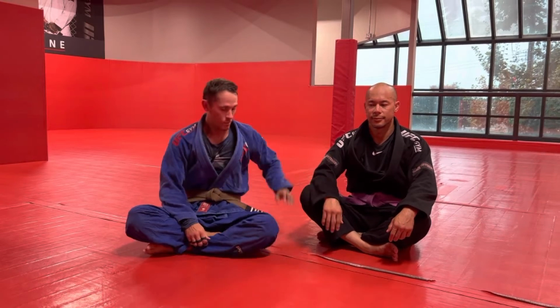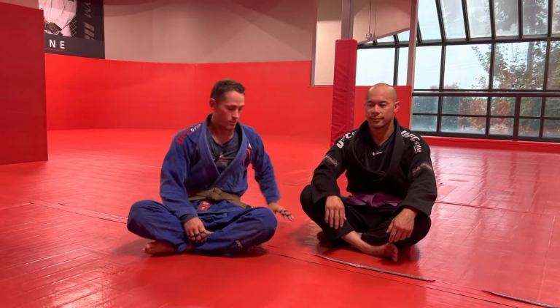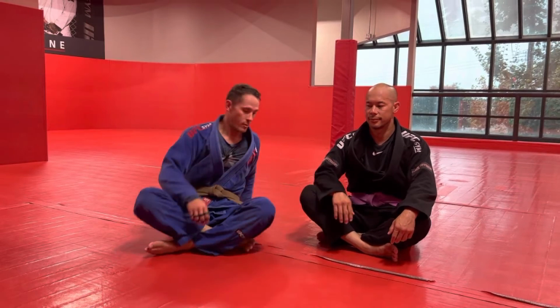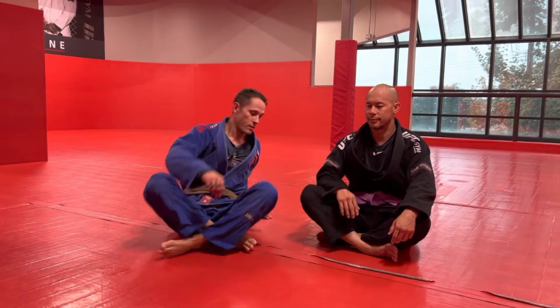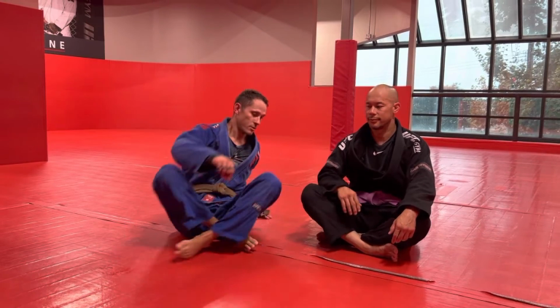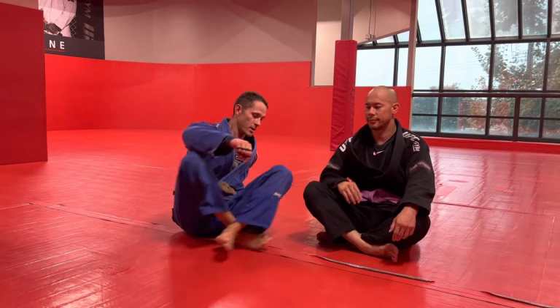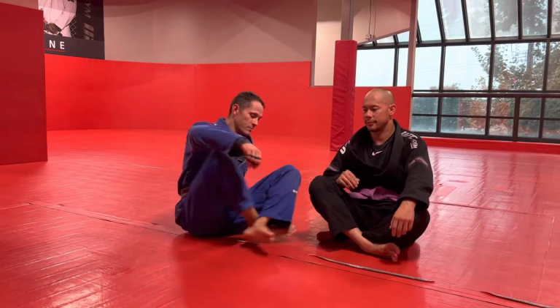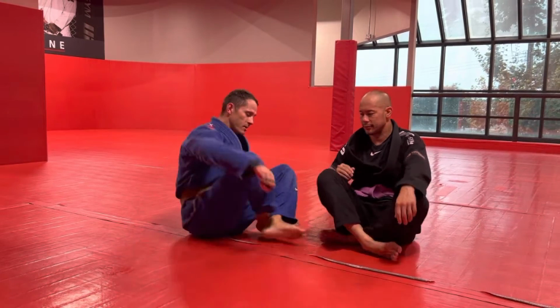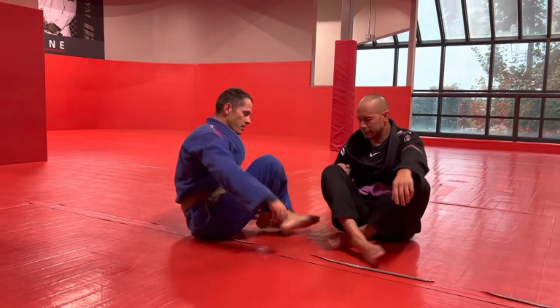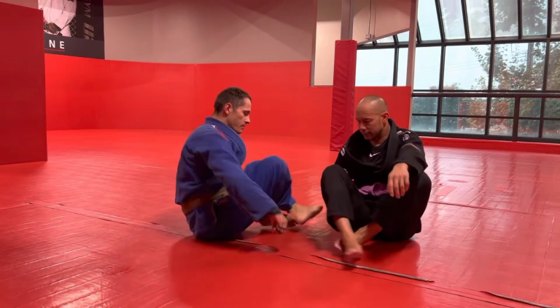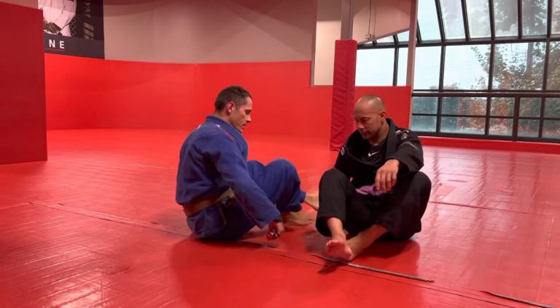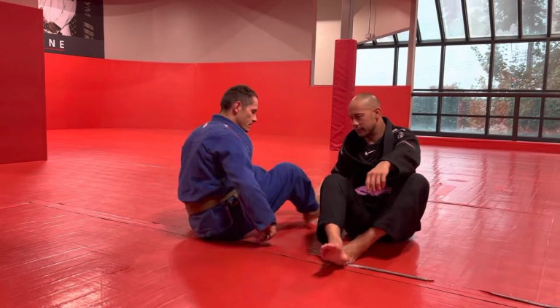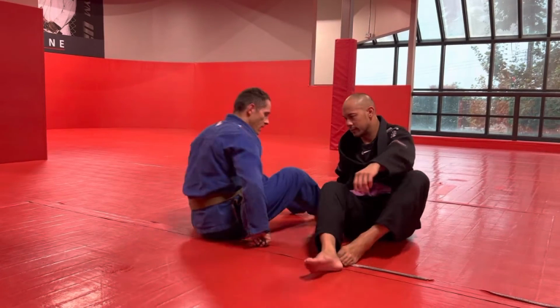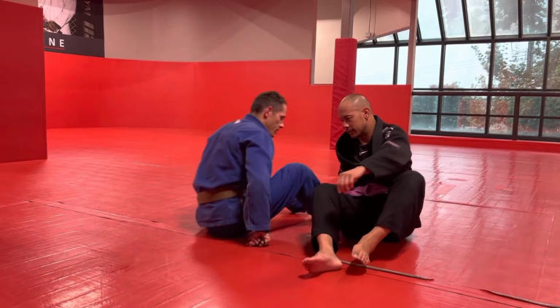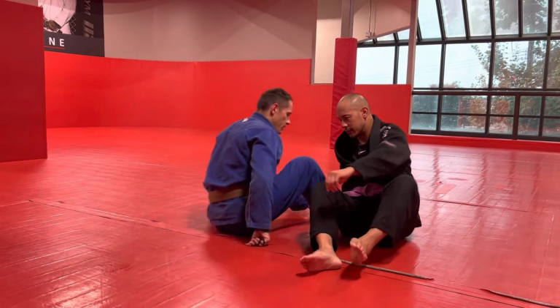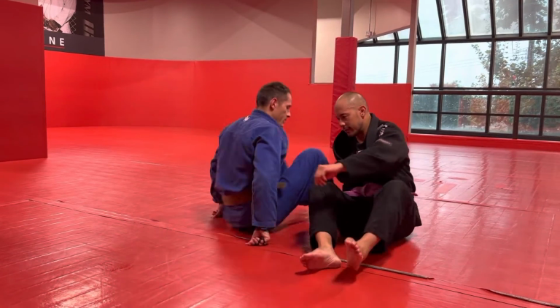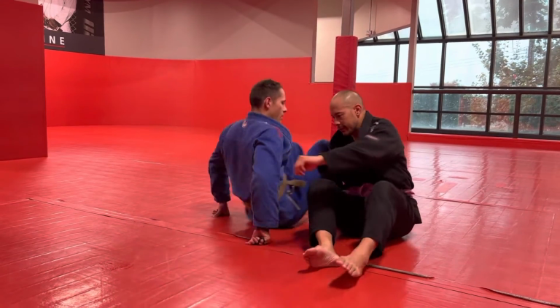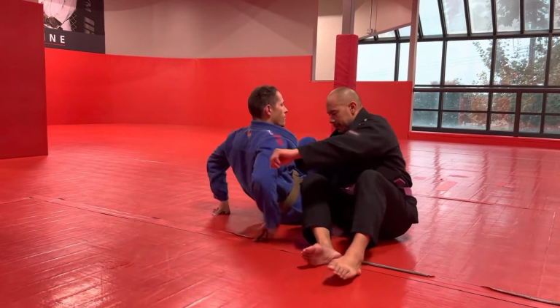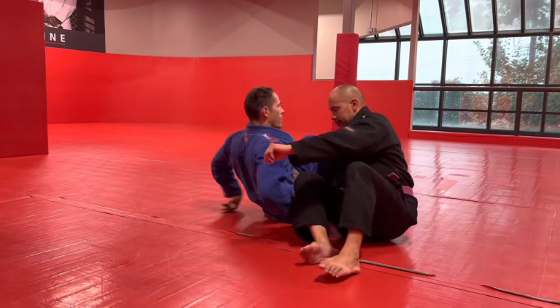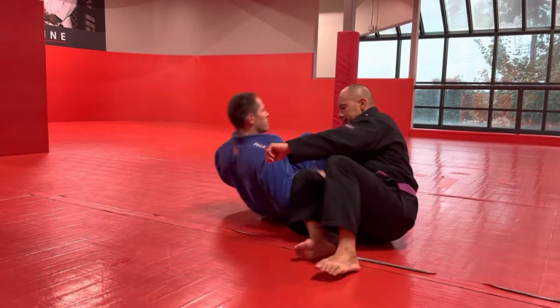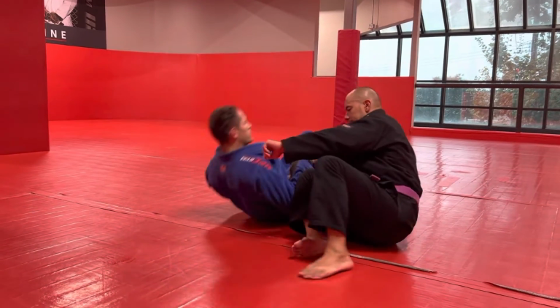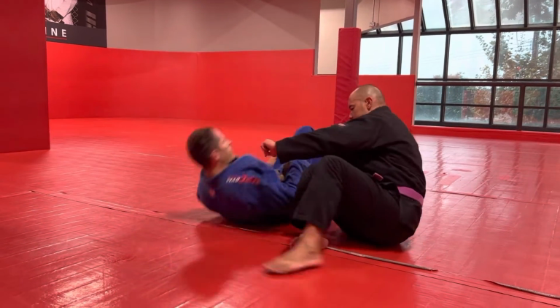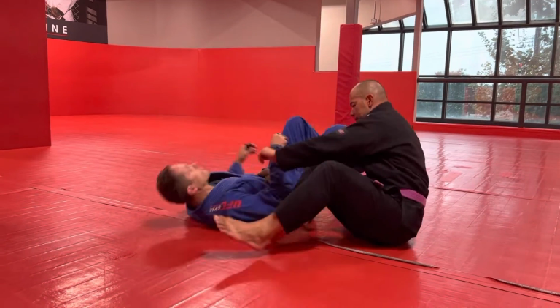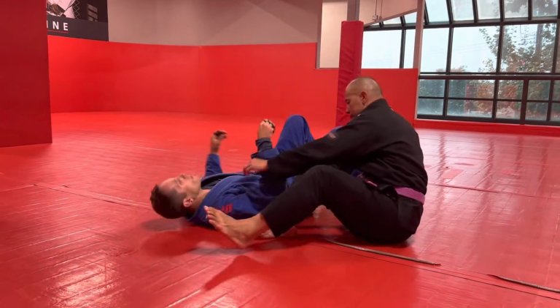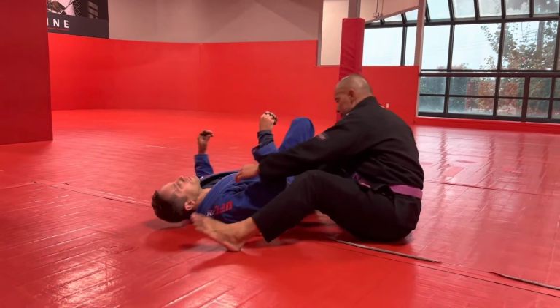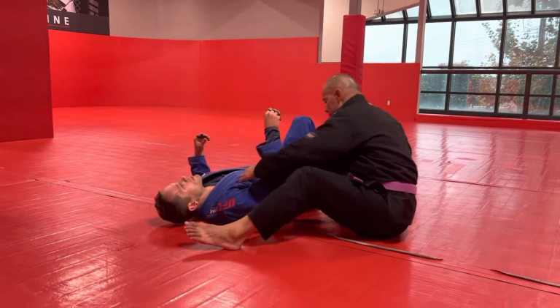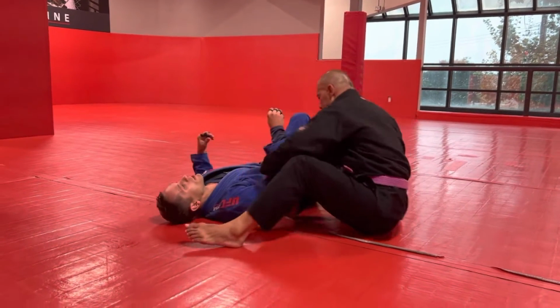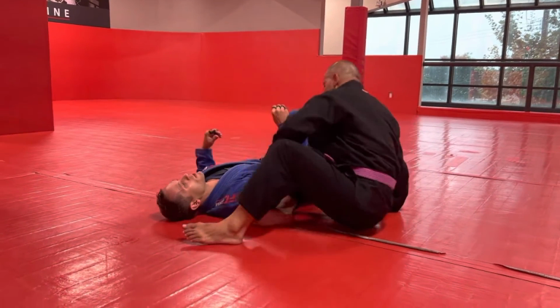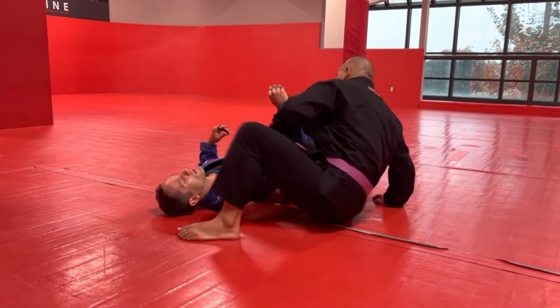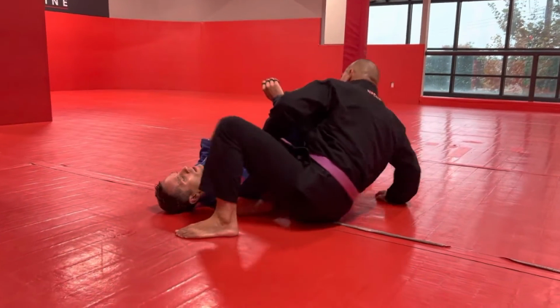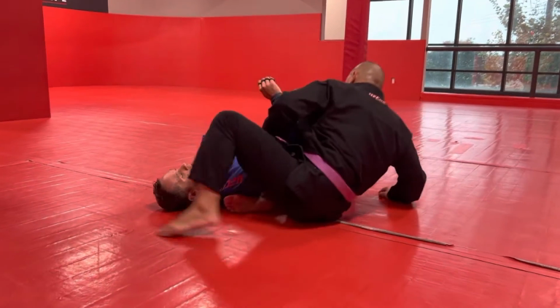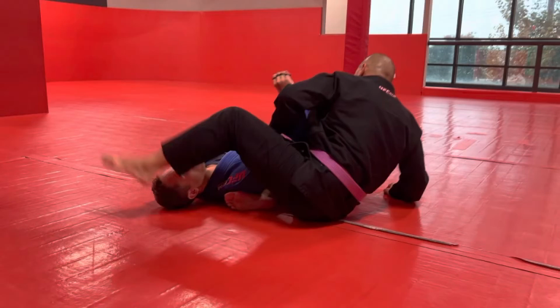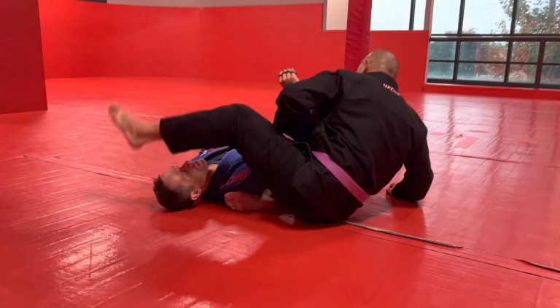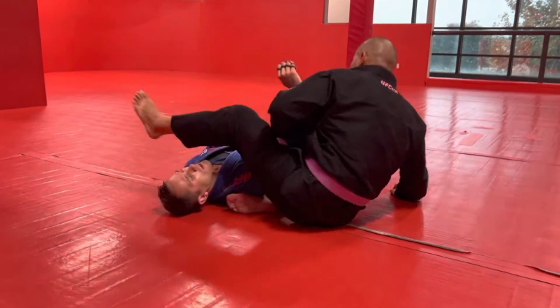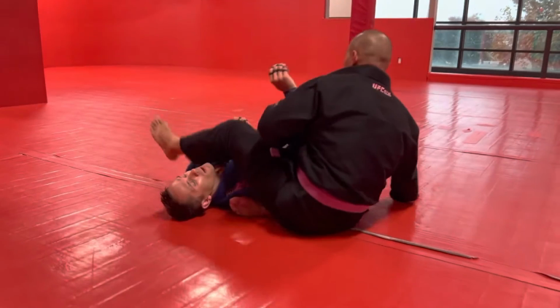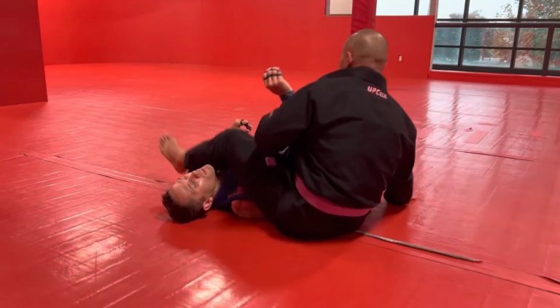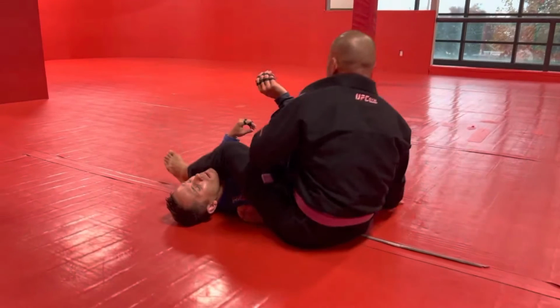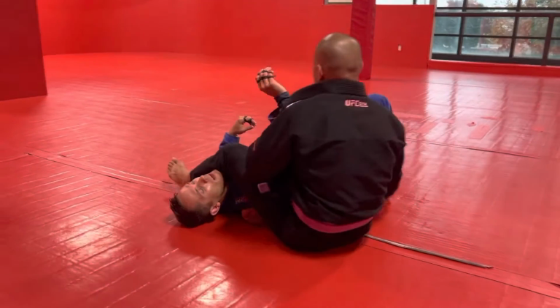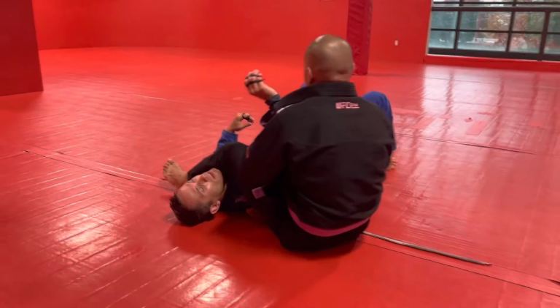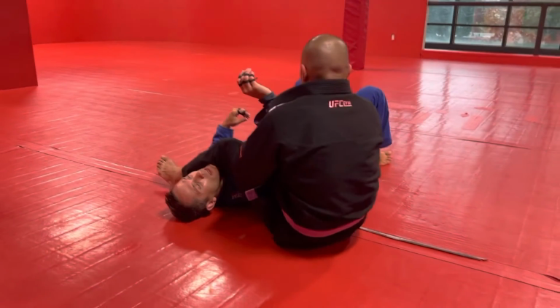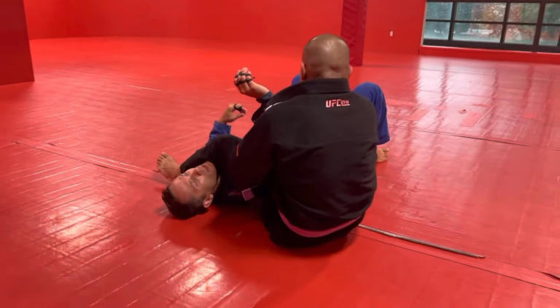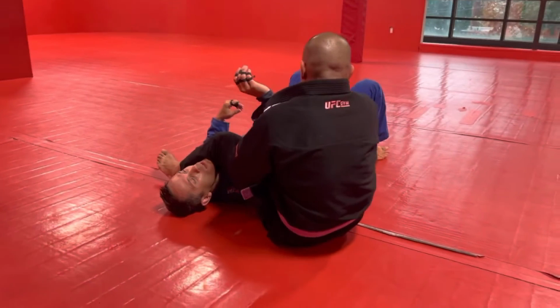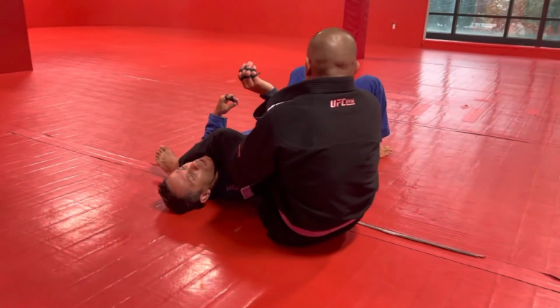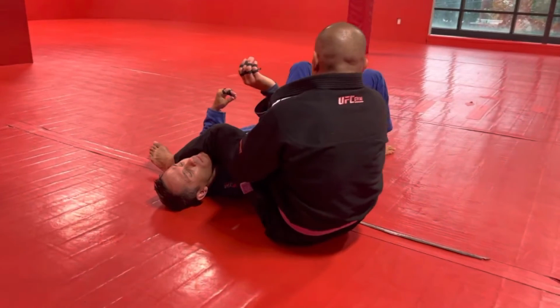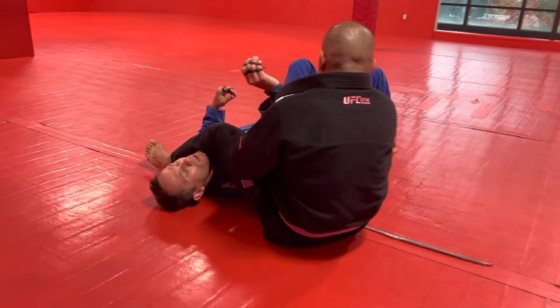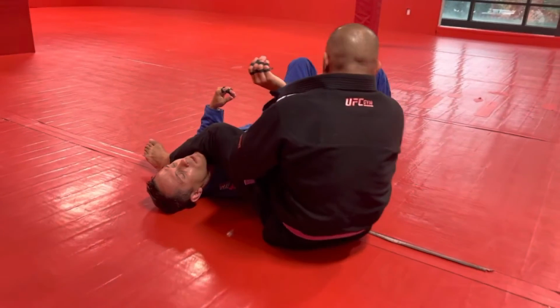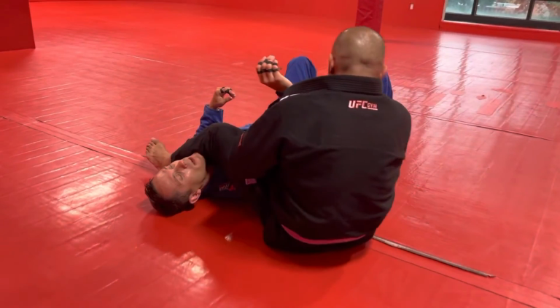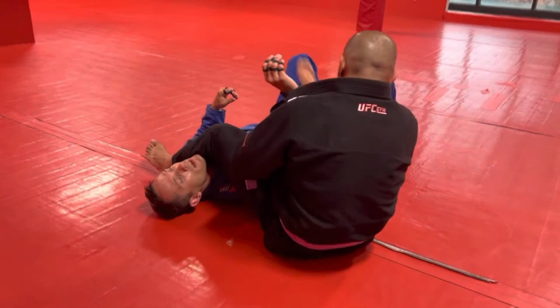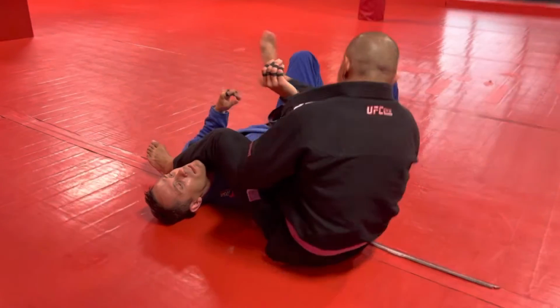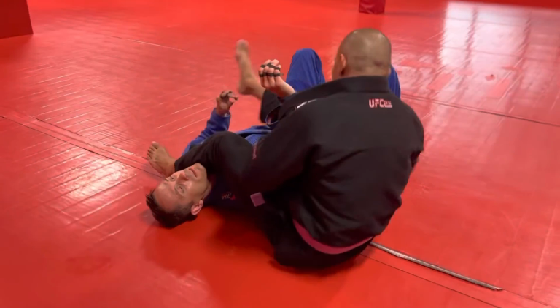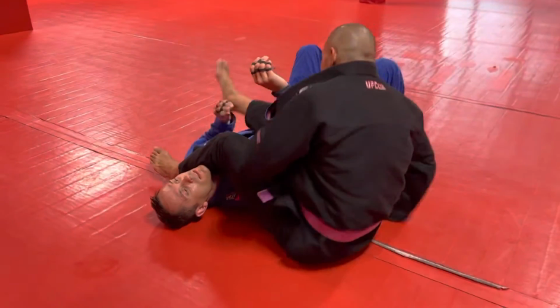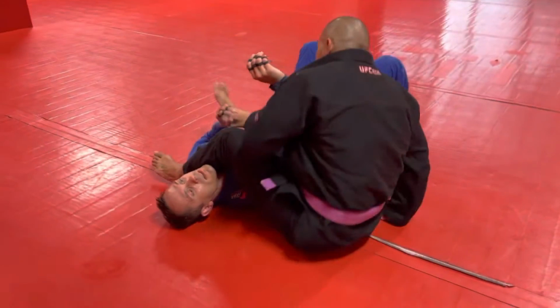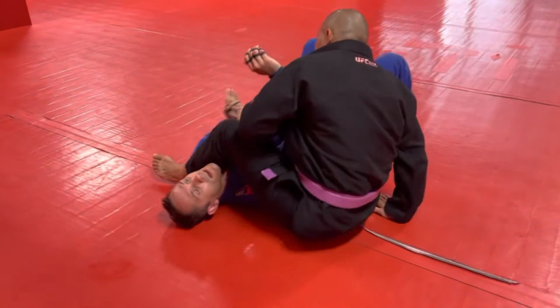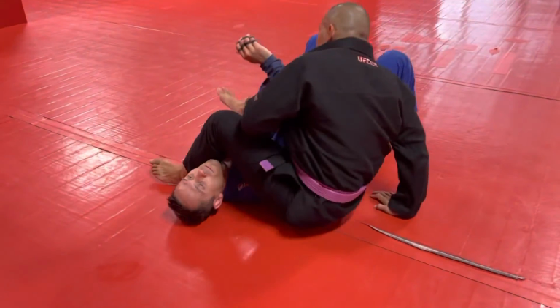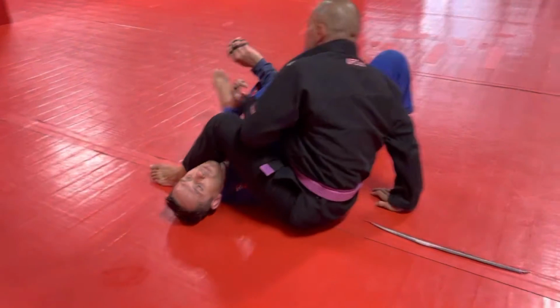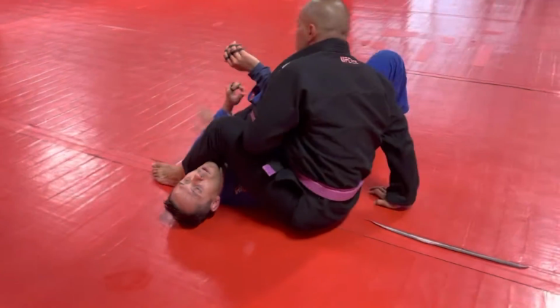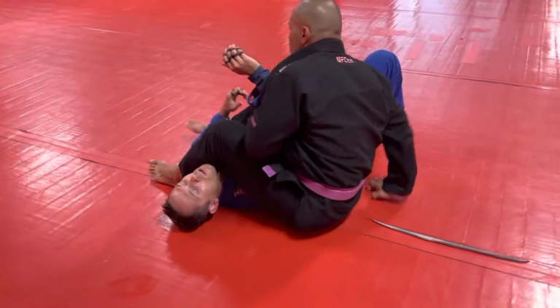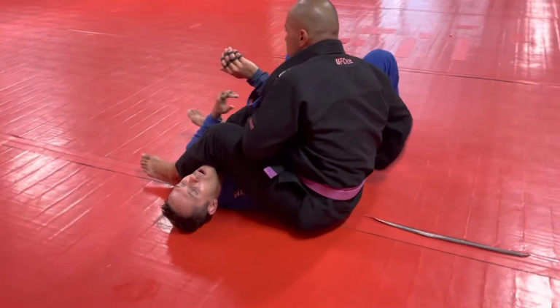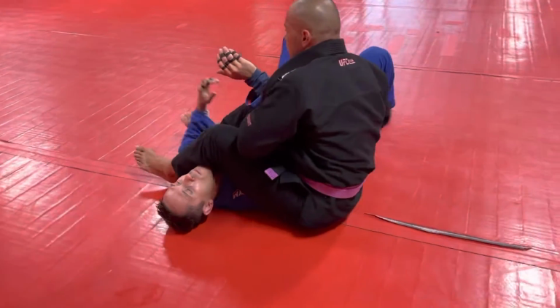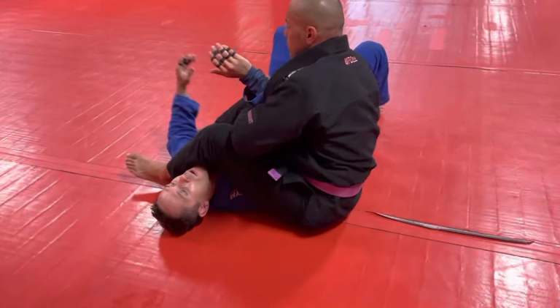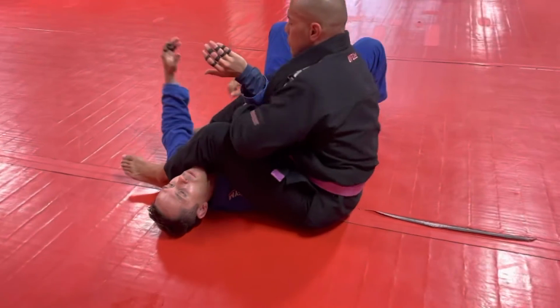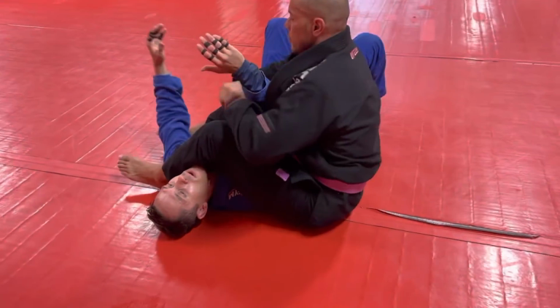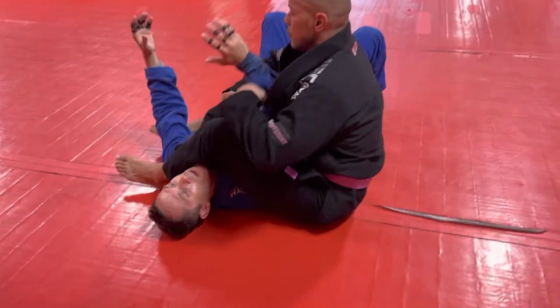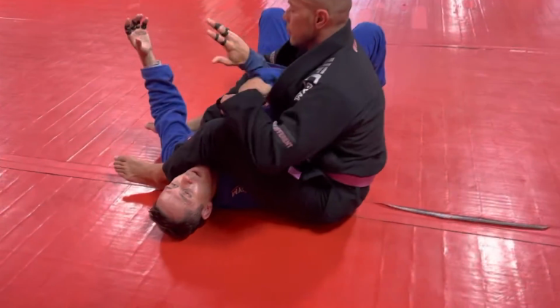With my partner James here, he's got me in the armbar spiderweb position. I'm in a lot of danger — this is kind of a full armbar threat here.